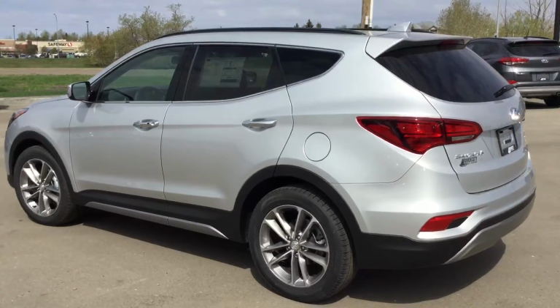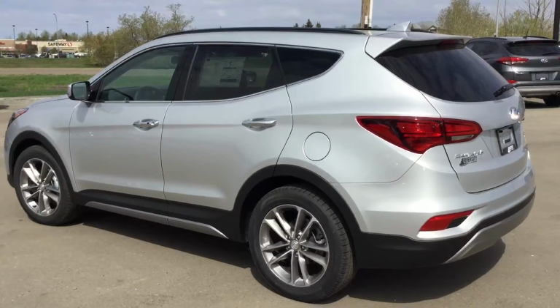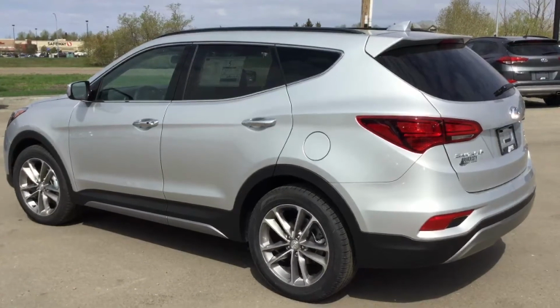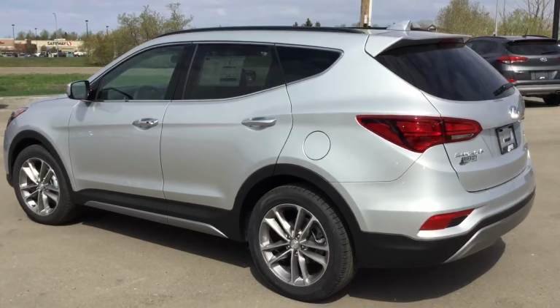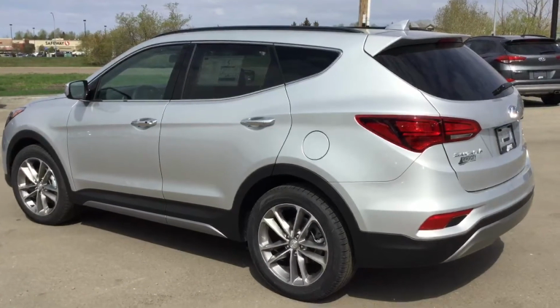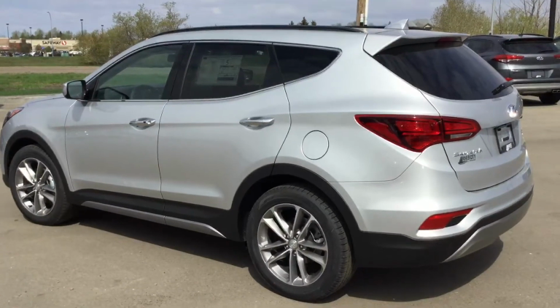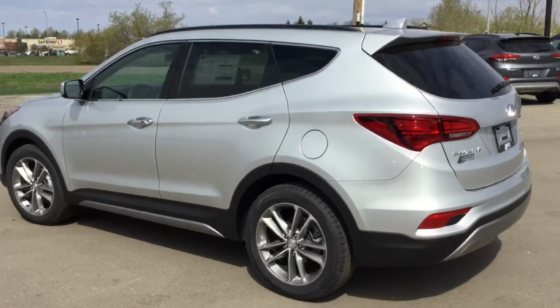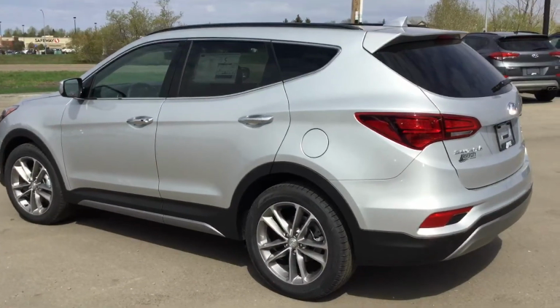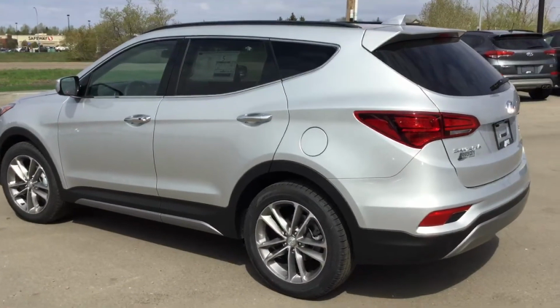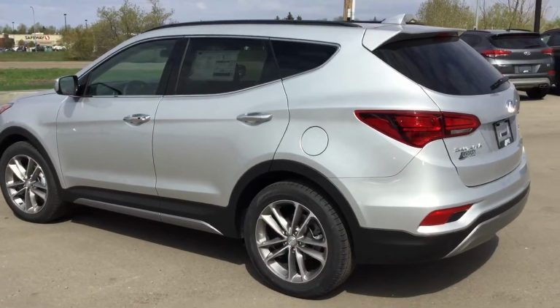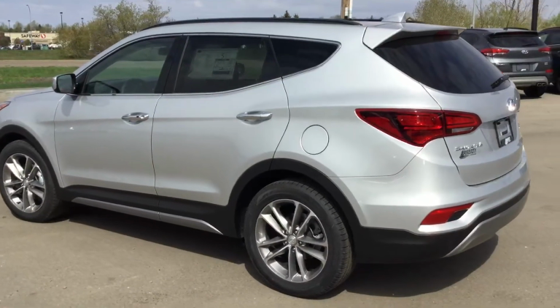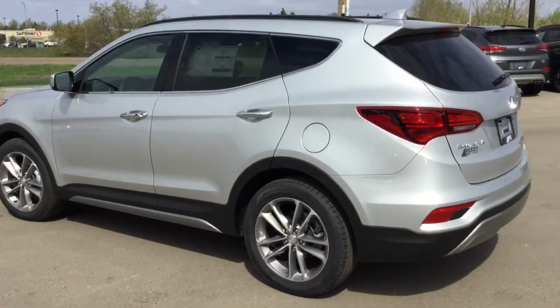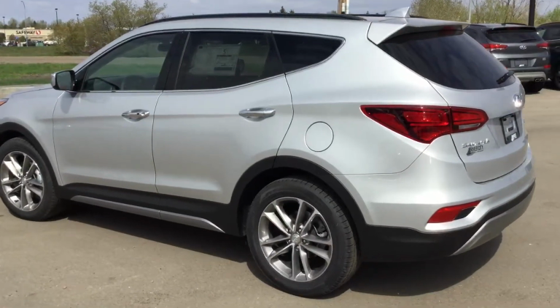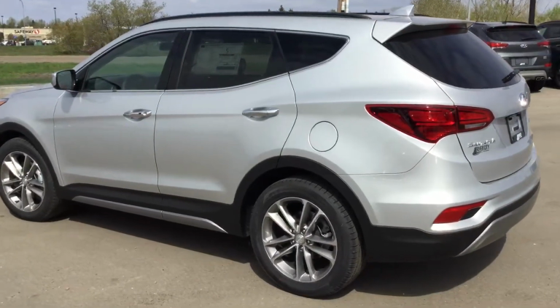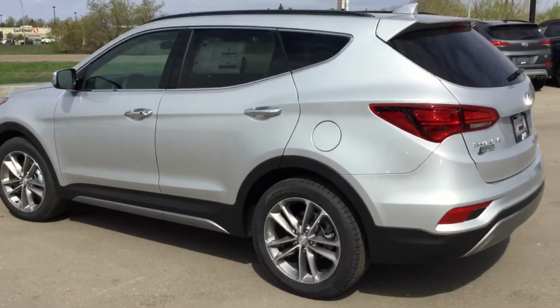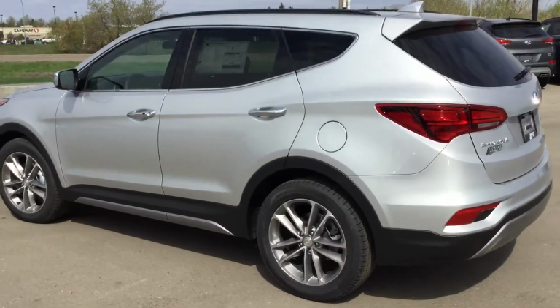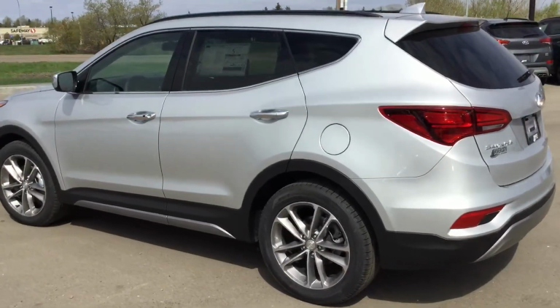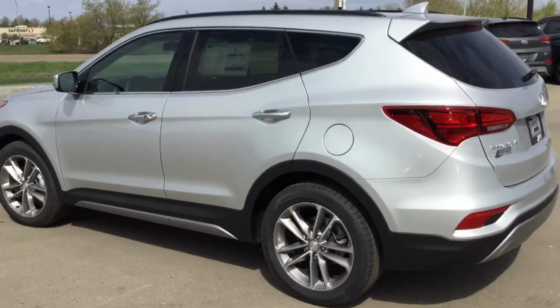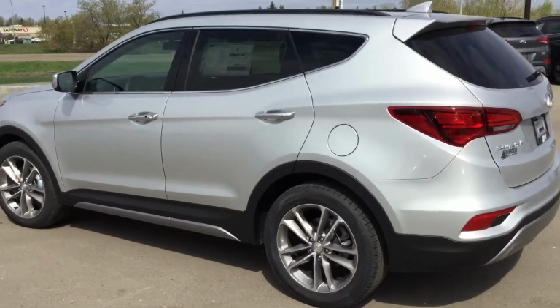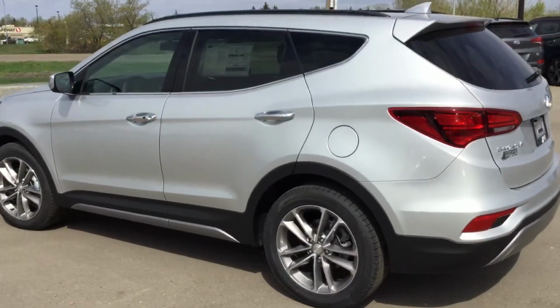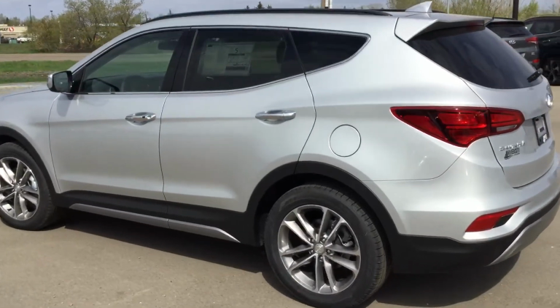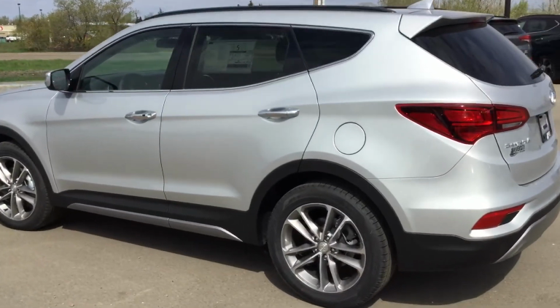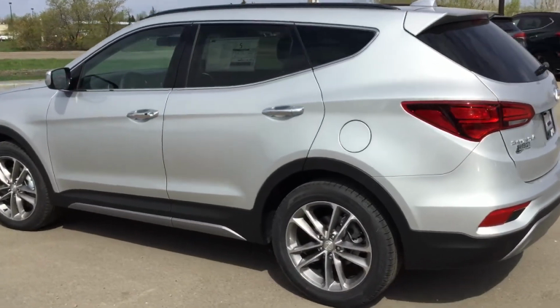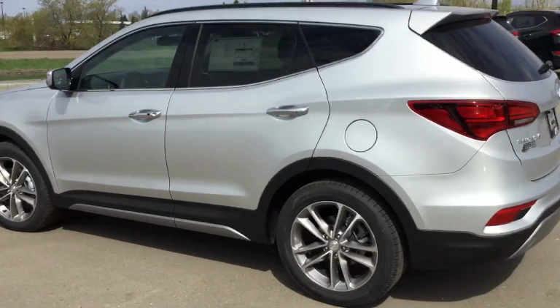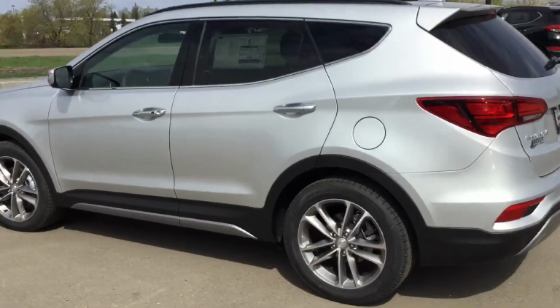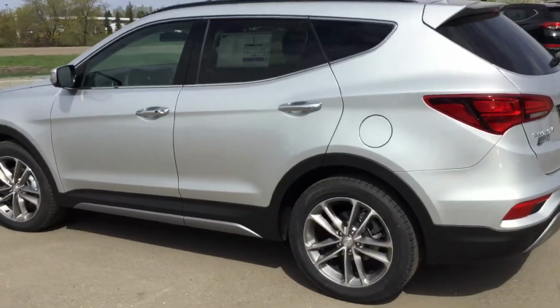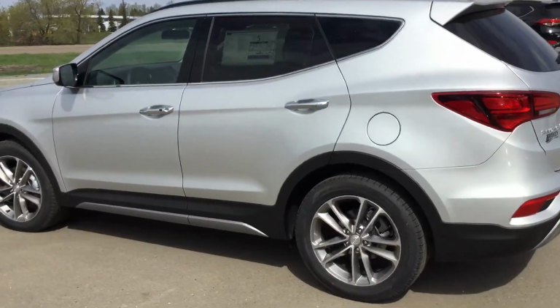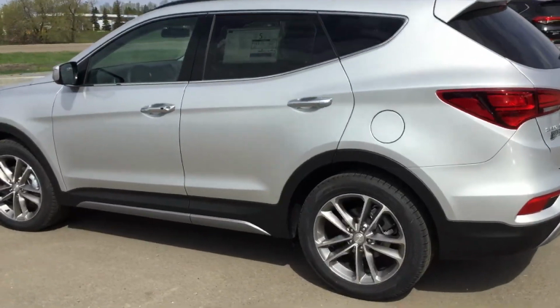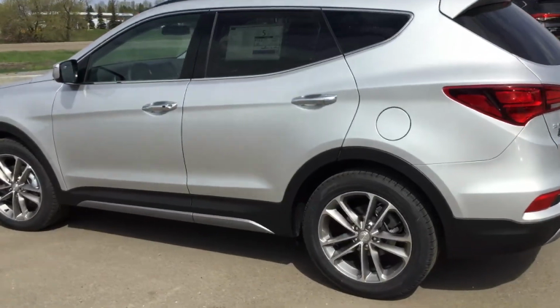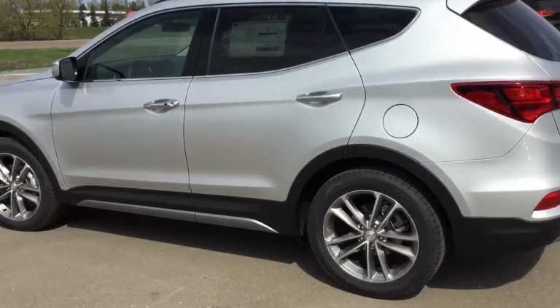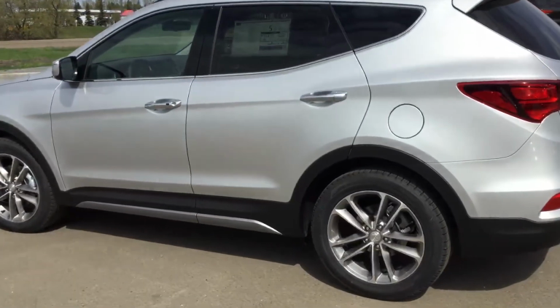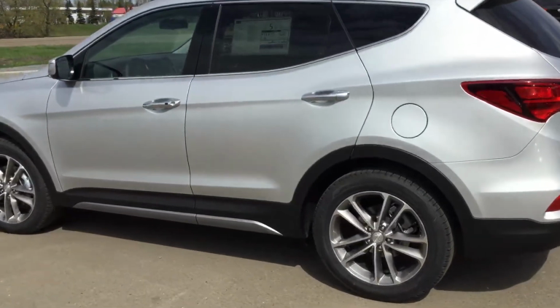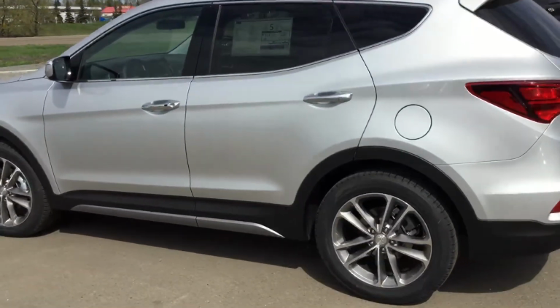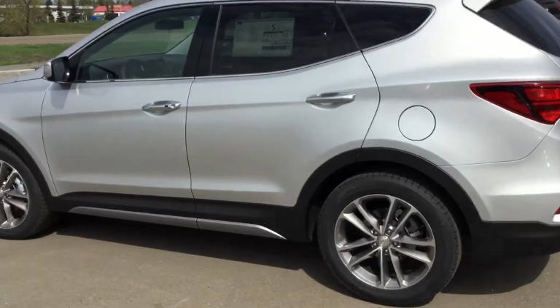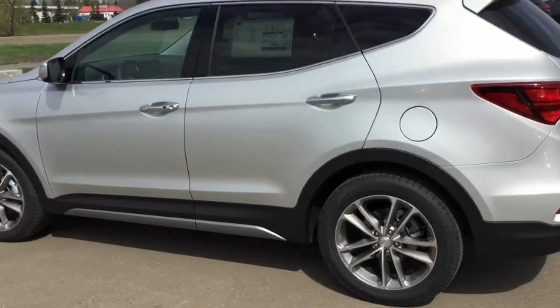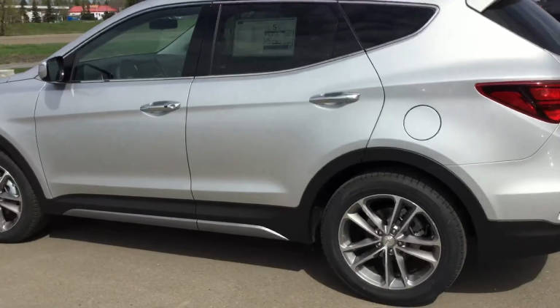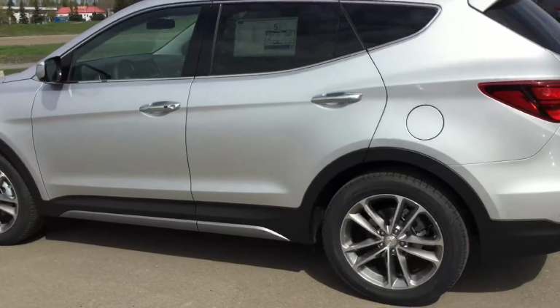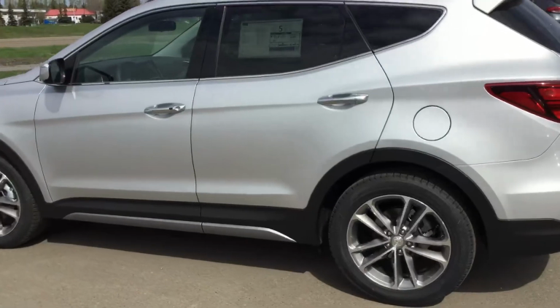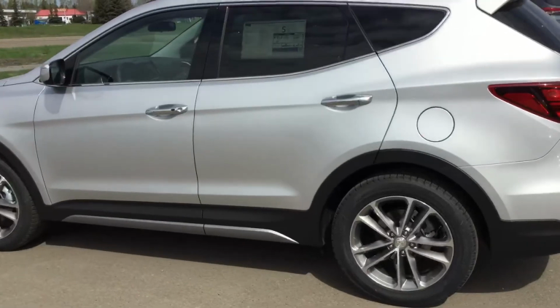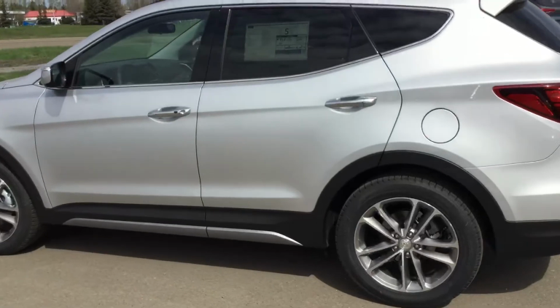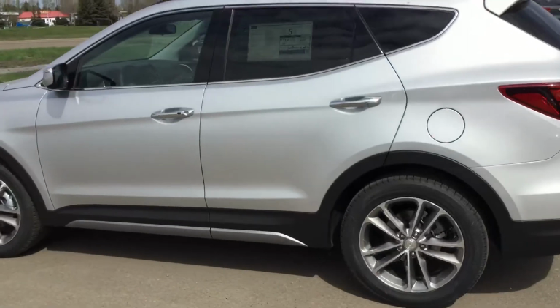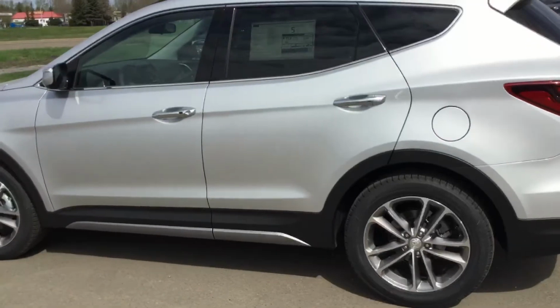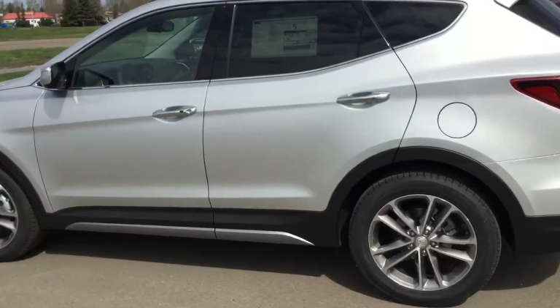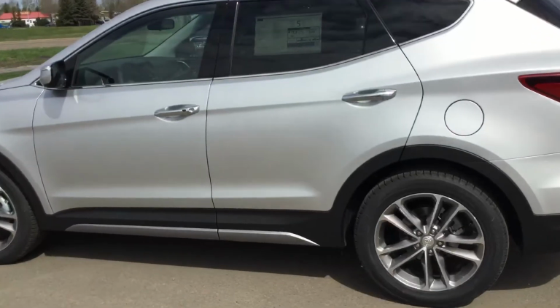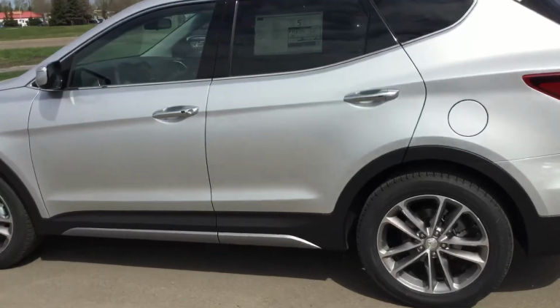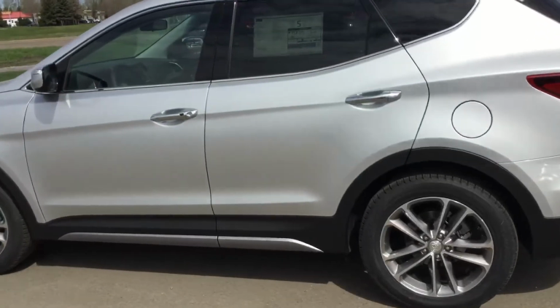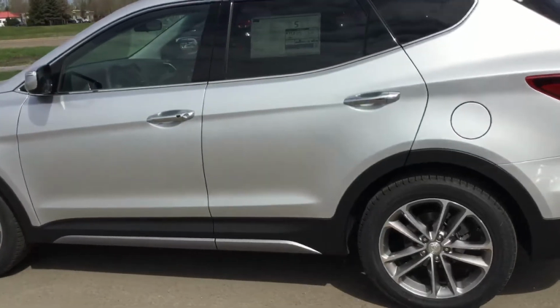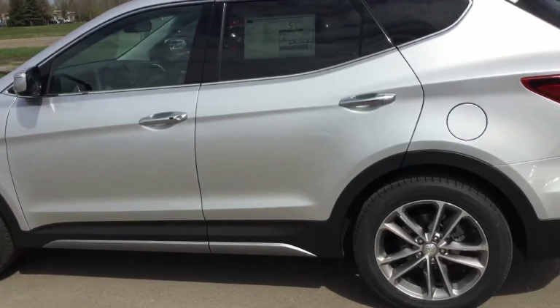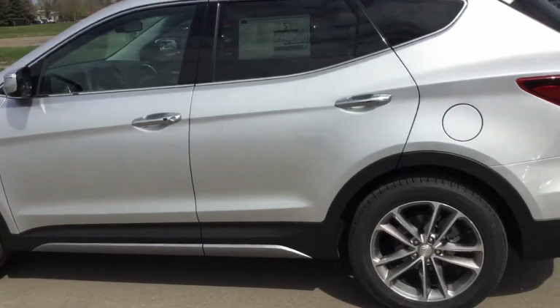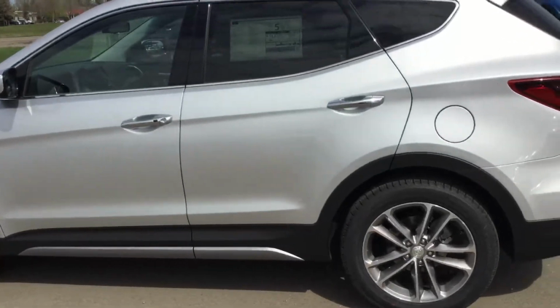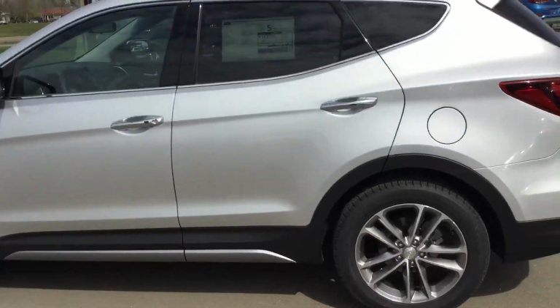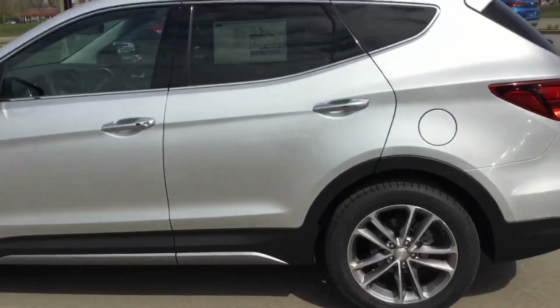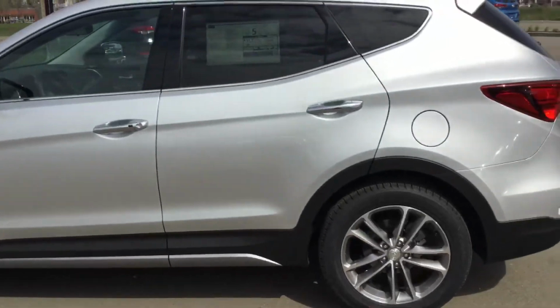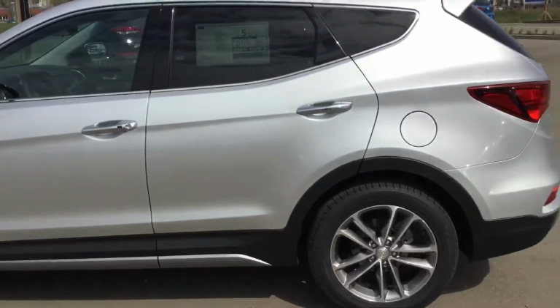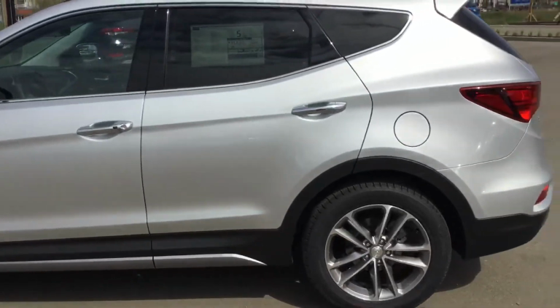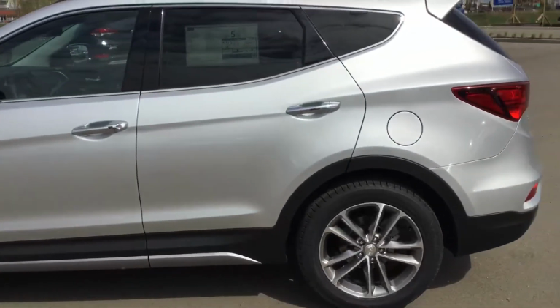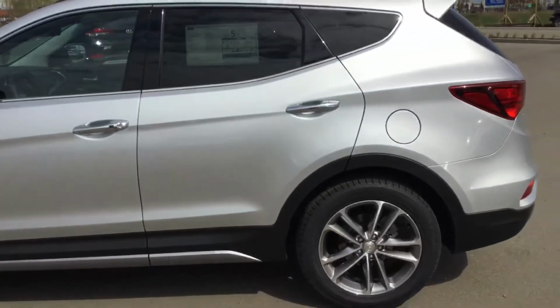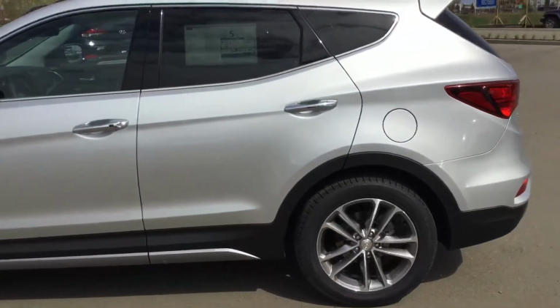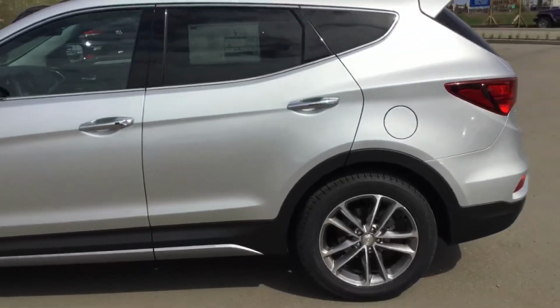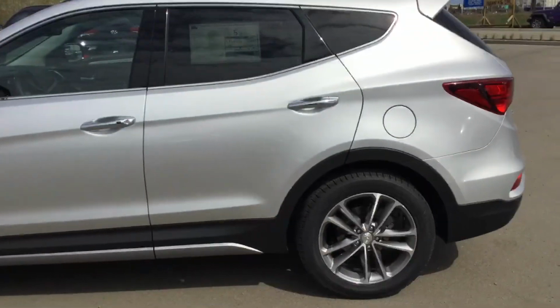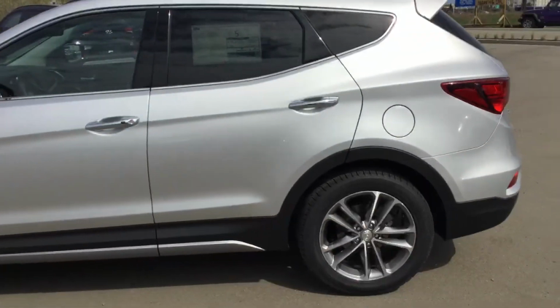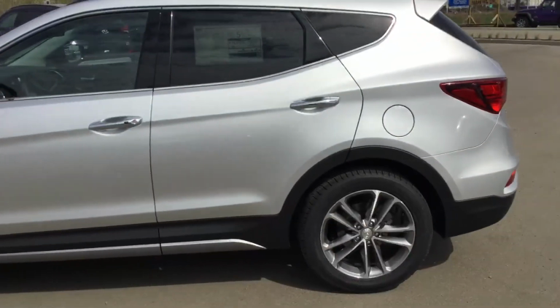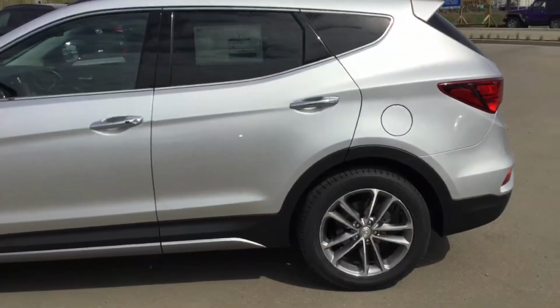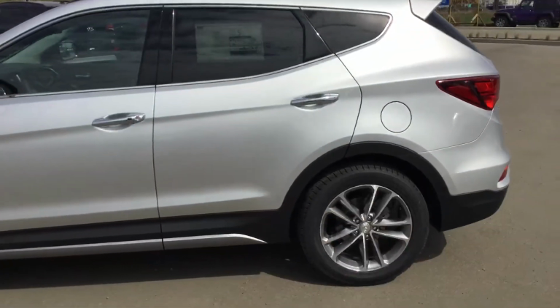Hi, good morning. It's William from River City Hyundai. I just wanted to send you a quick video of the 2017 Santa Fe that you inquired about.